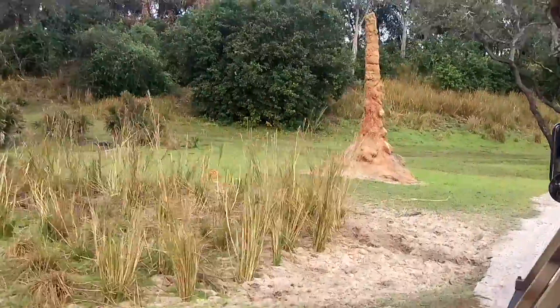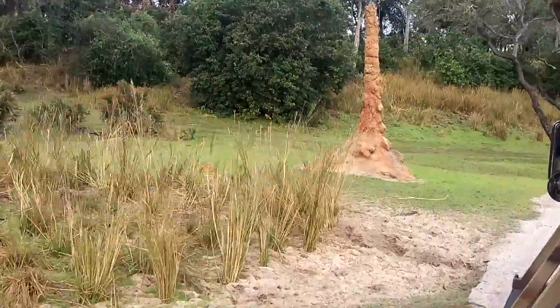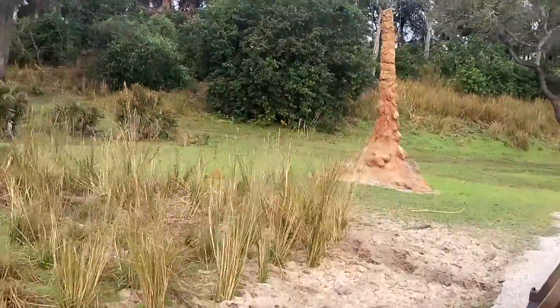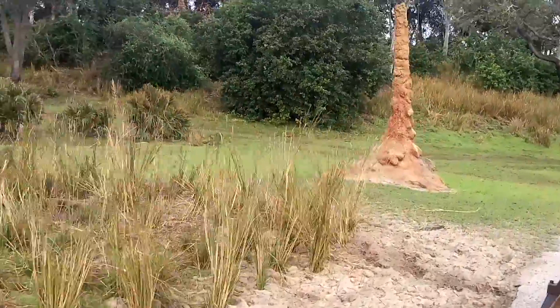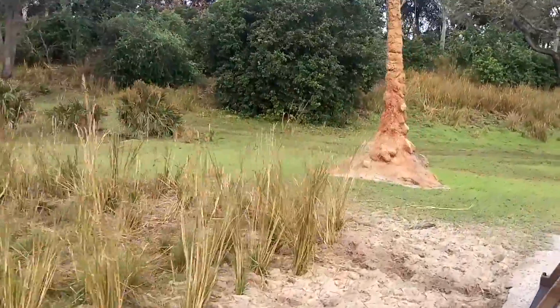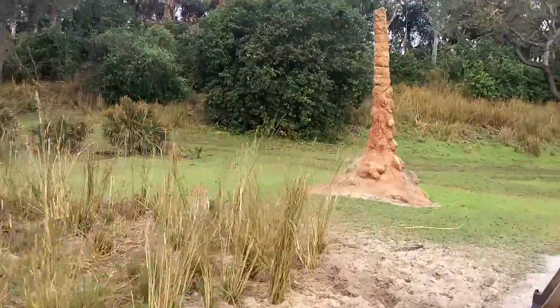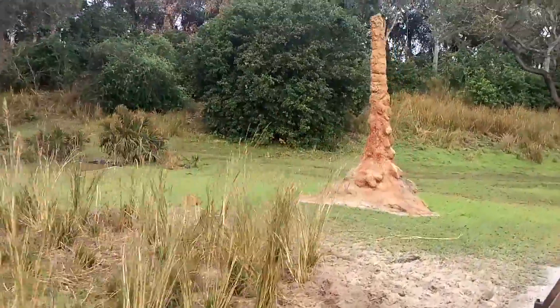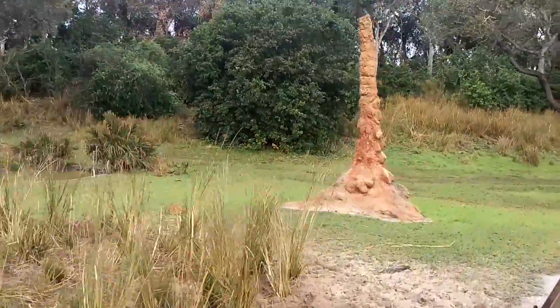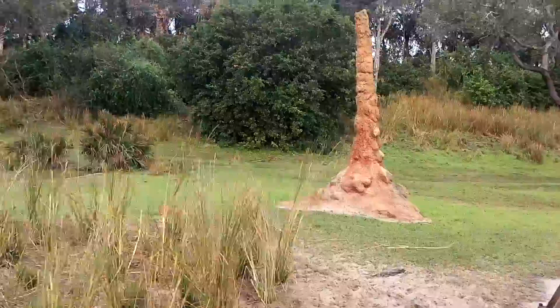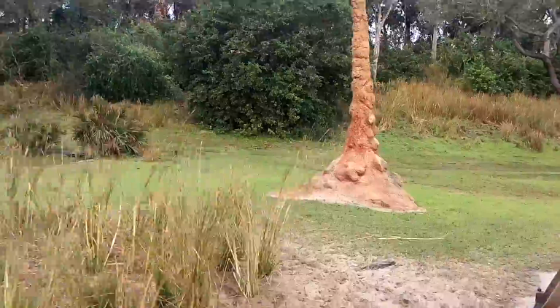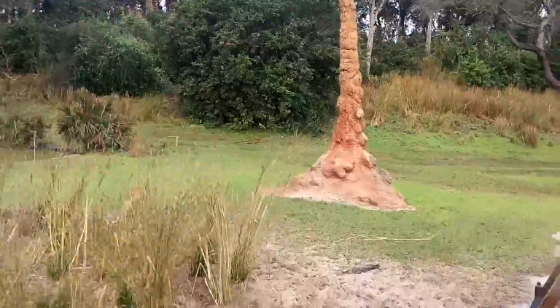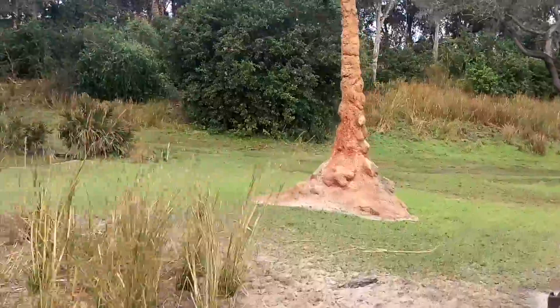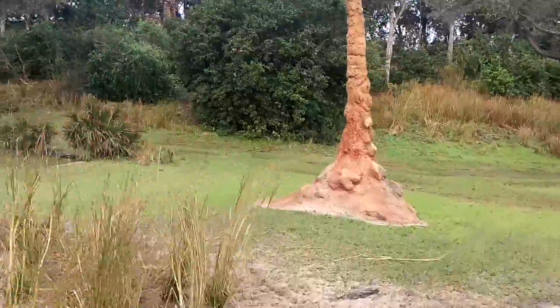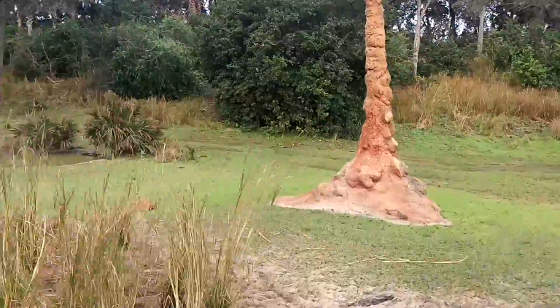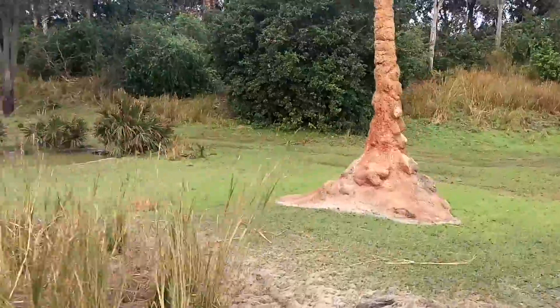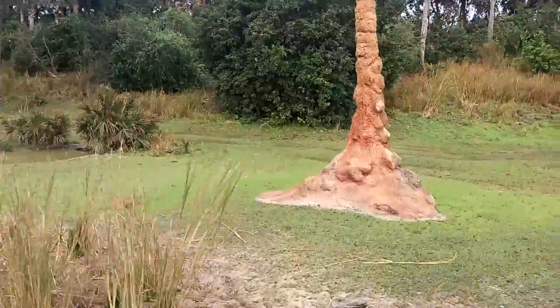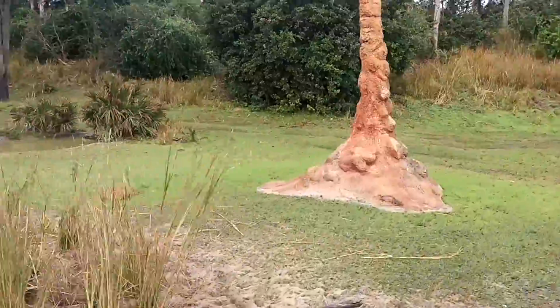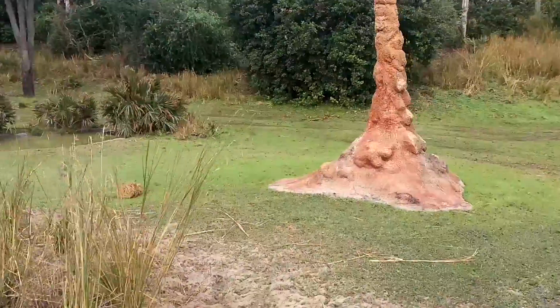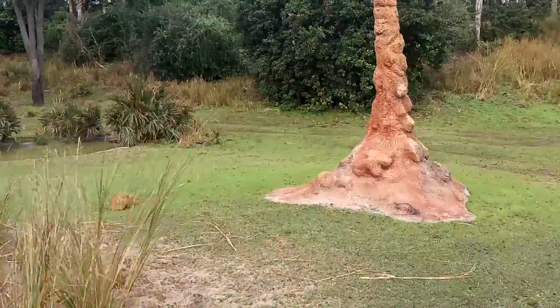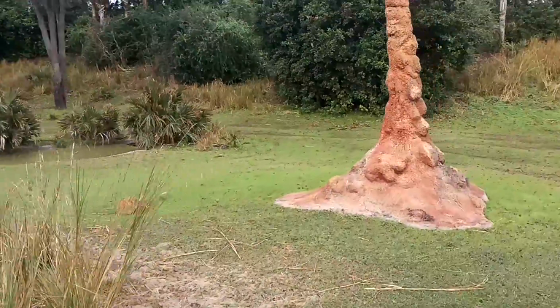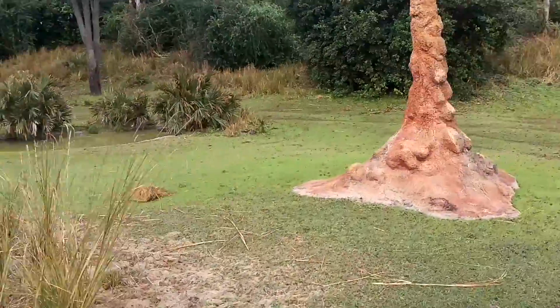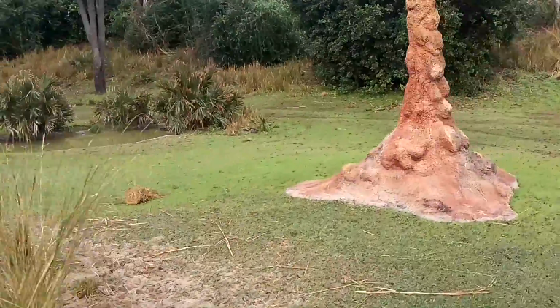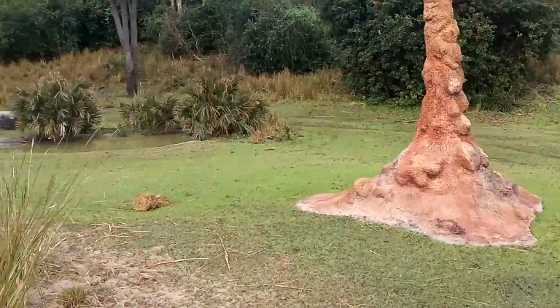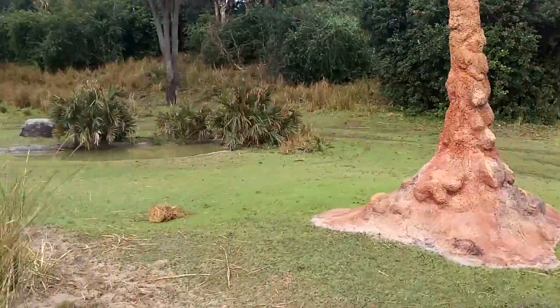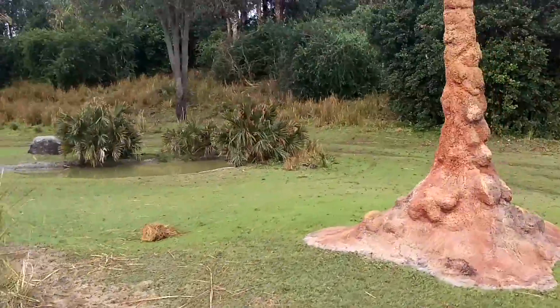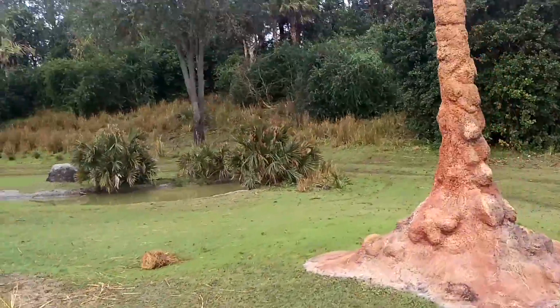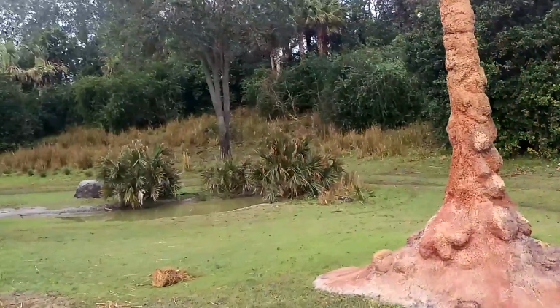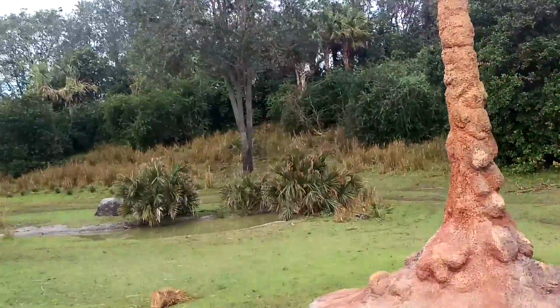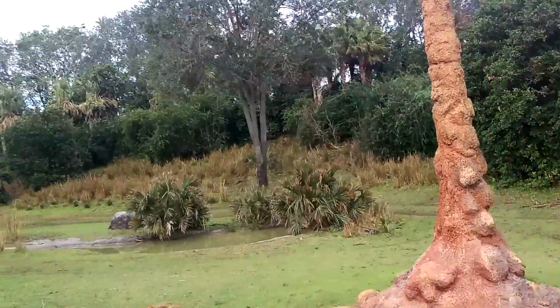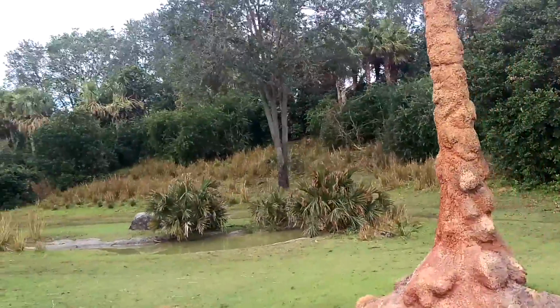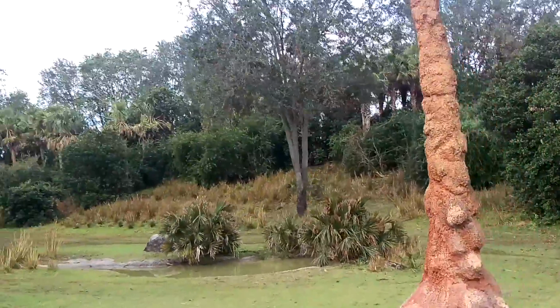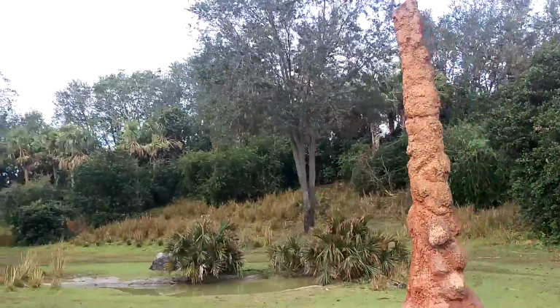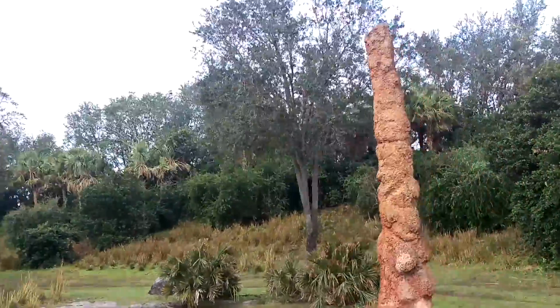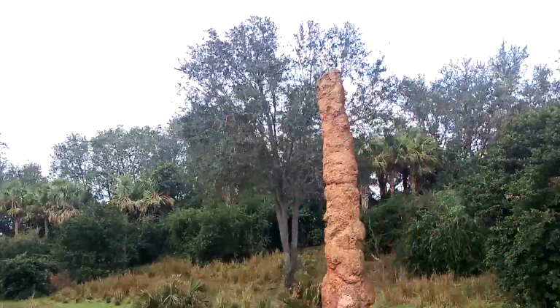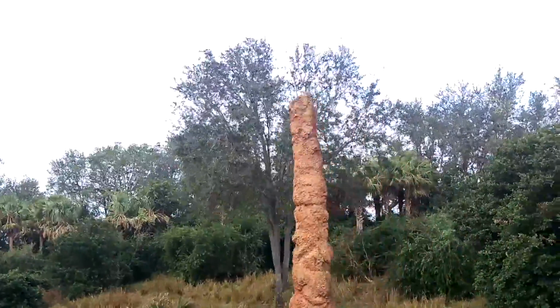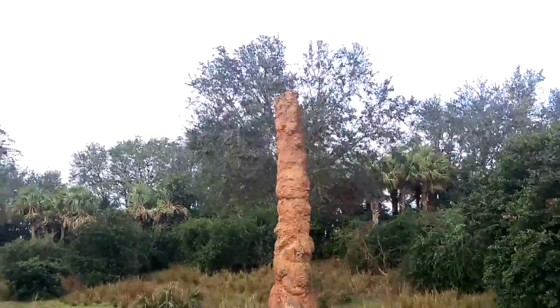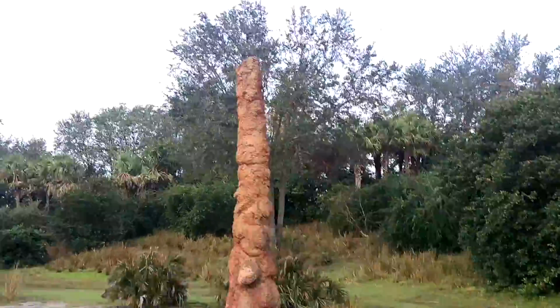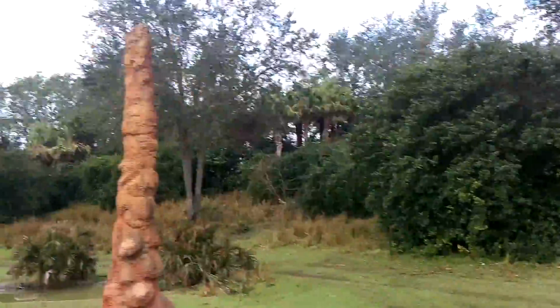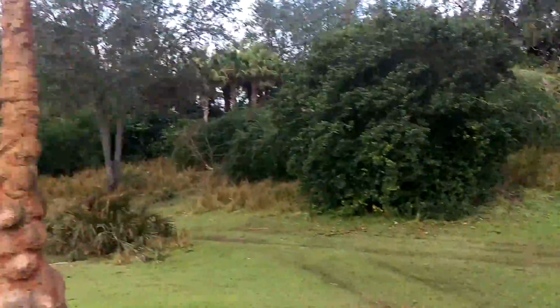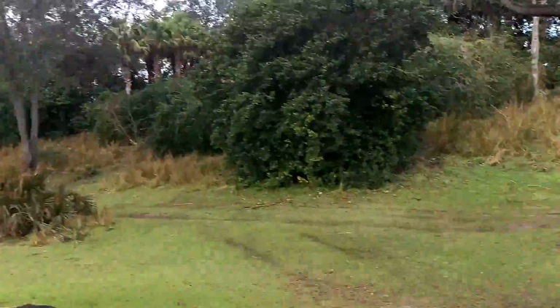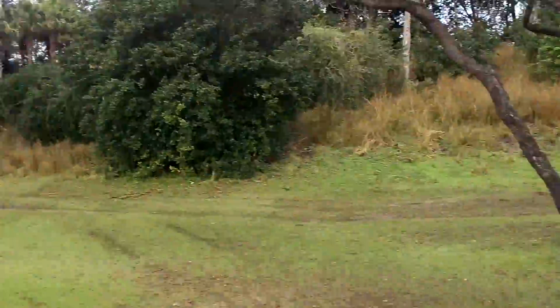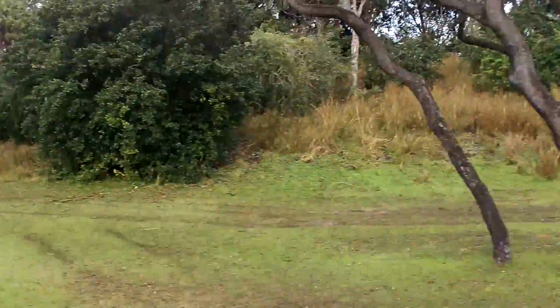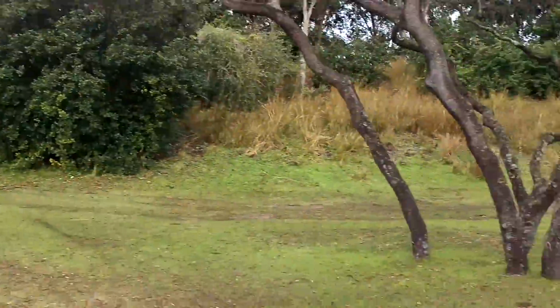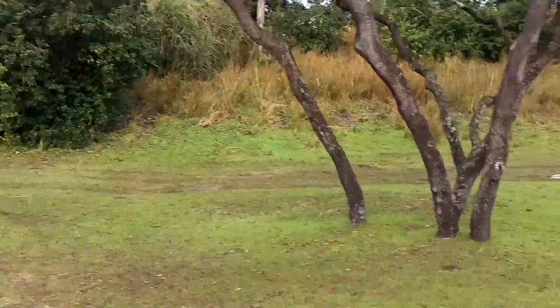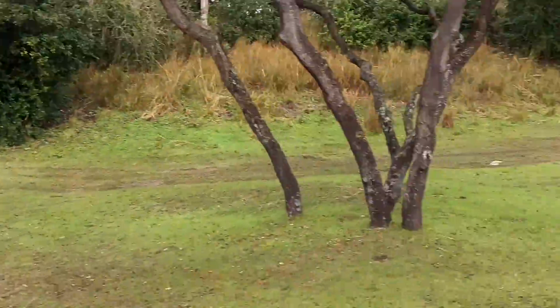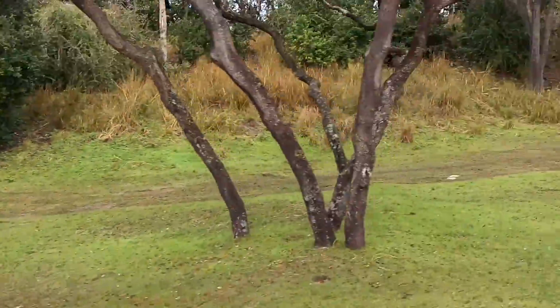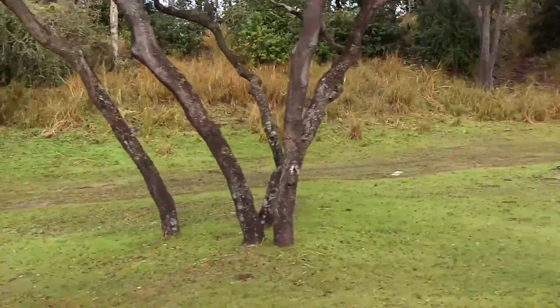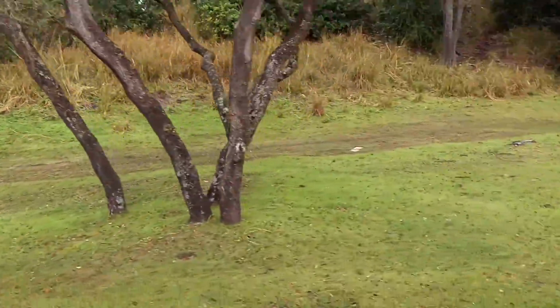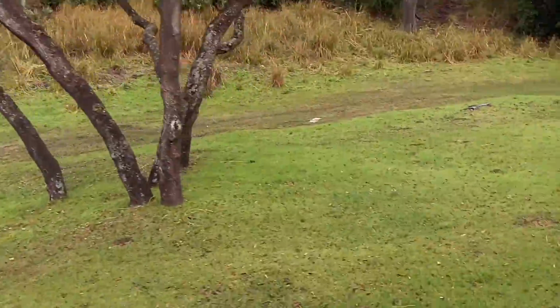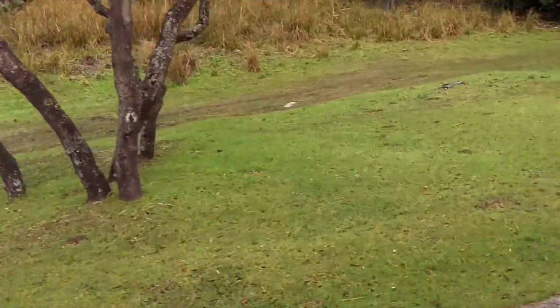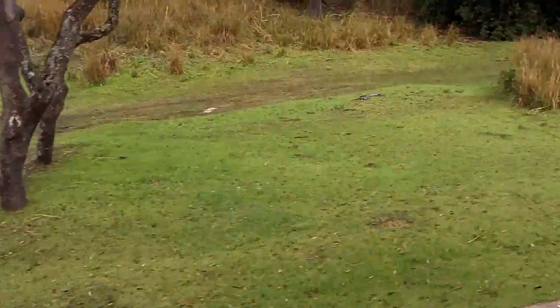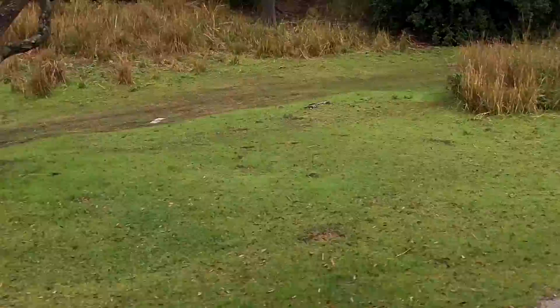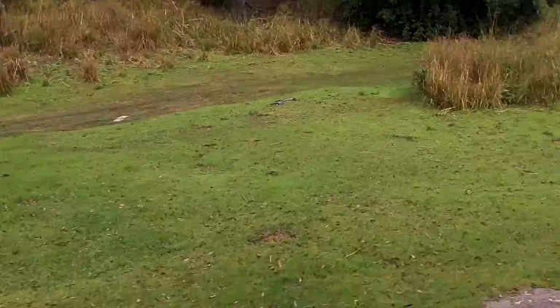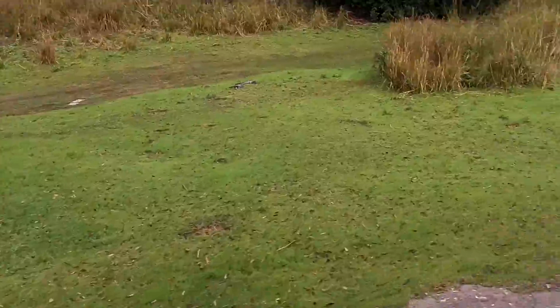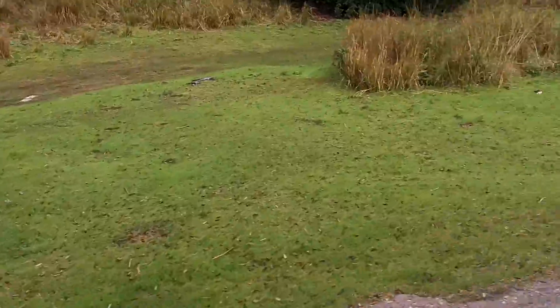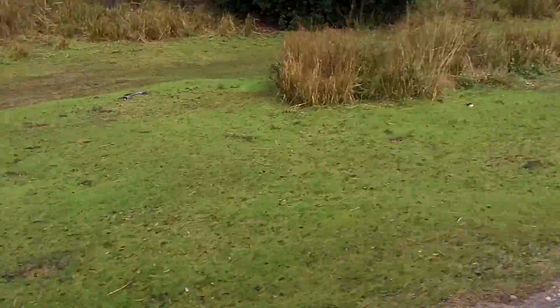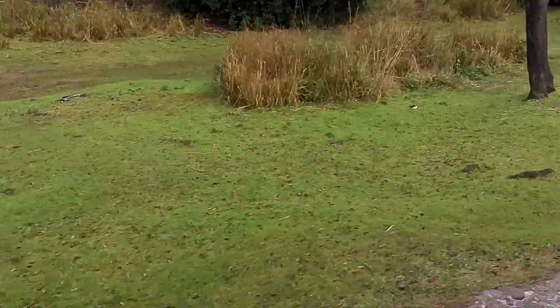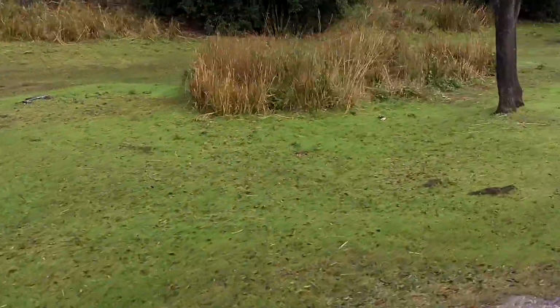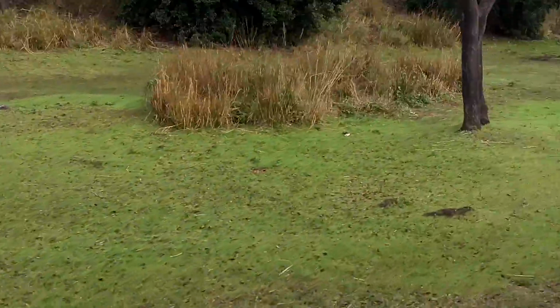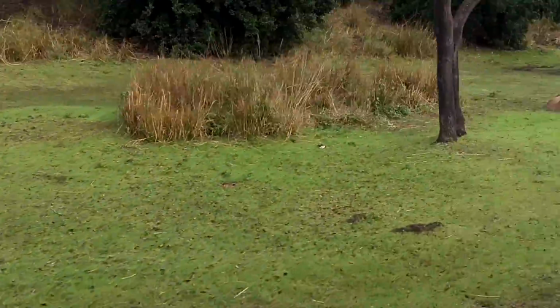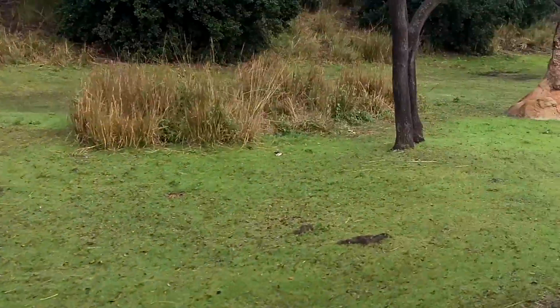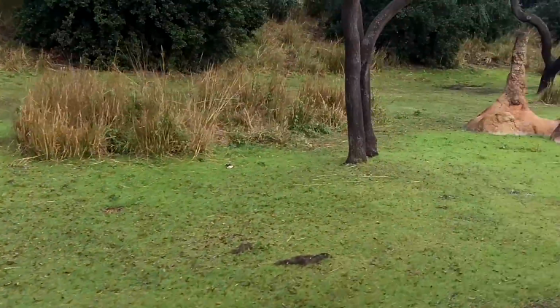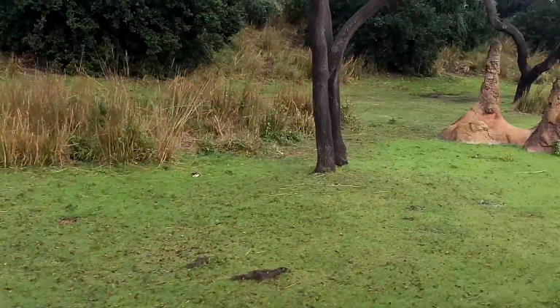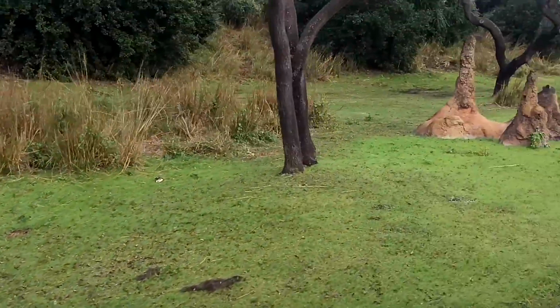These red rock formations on either side of our truck actually aren't rocks at all. They're termite mounds, formed by termite colonies.